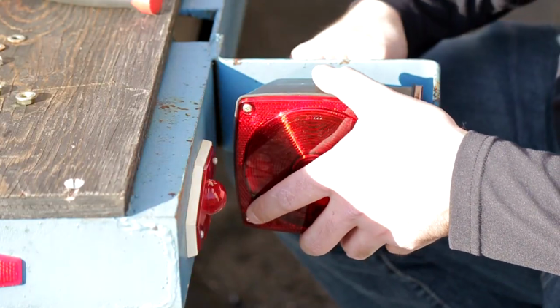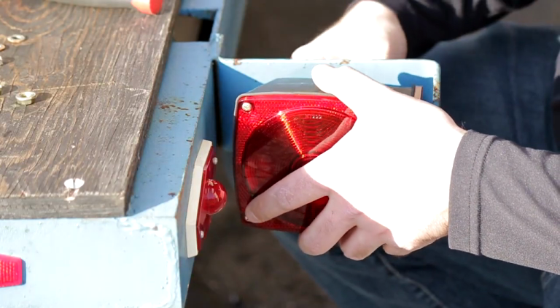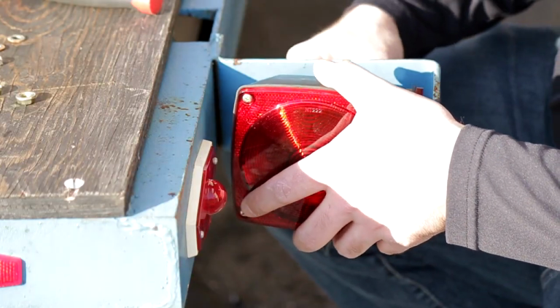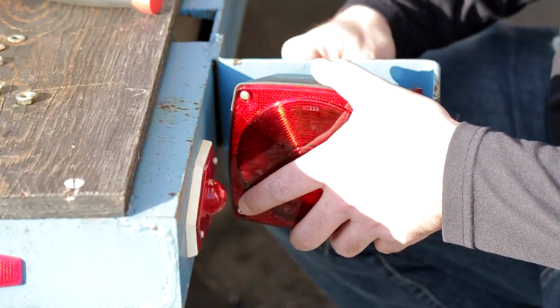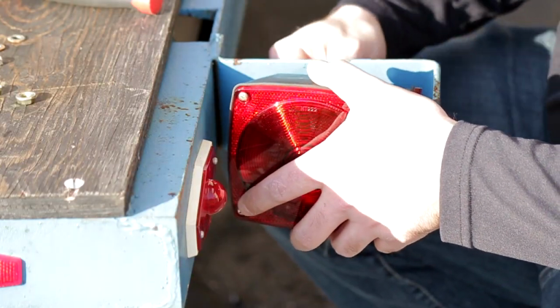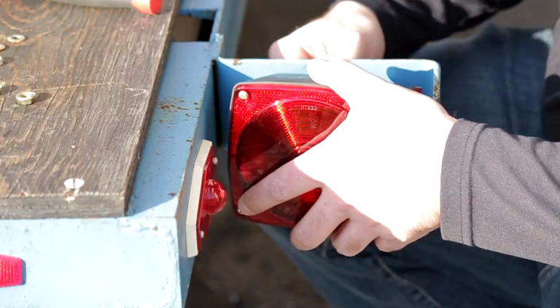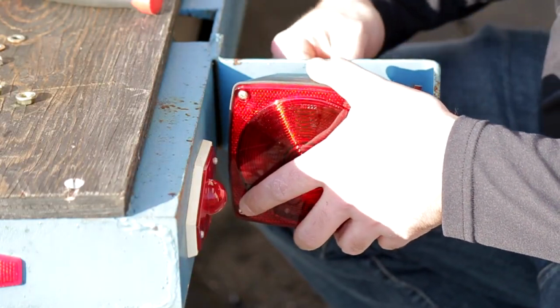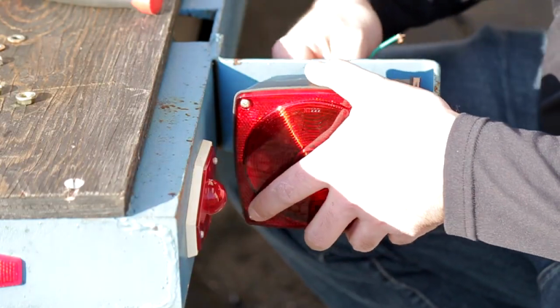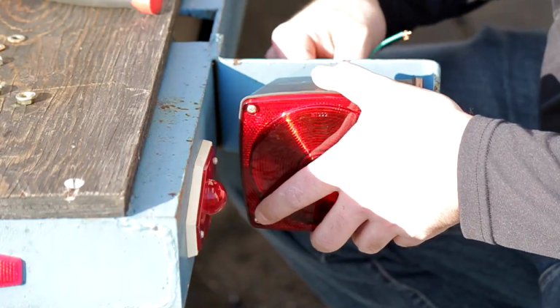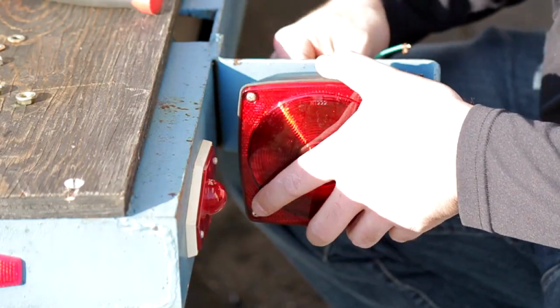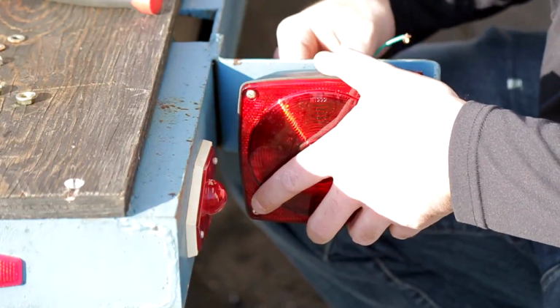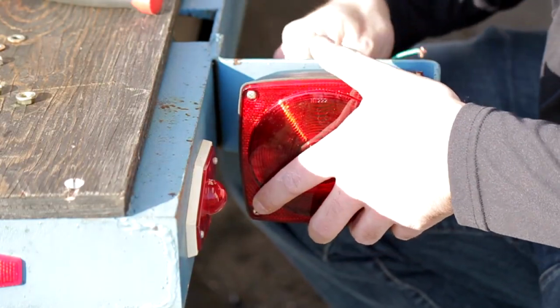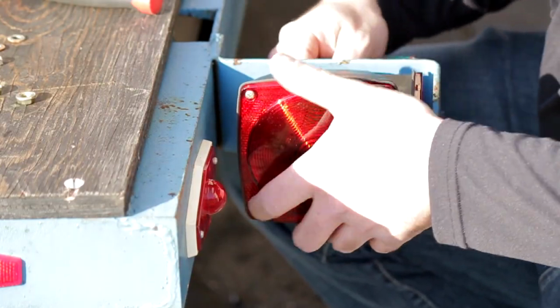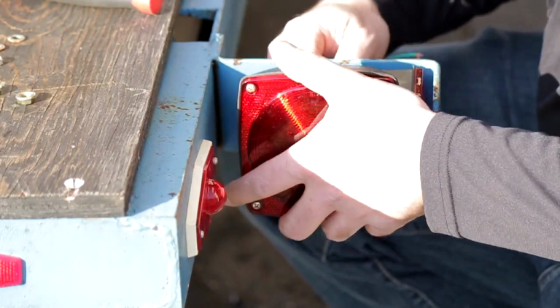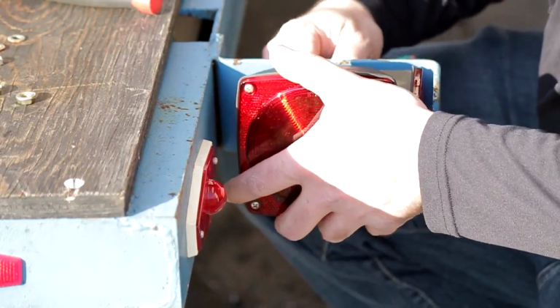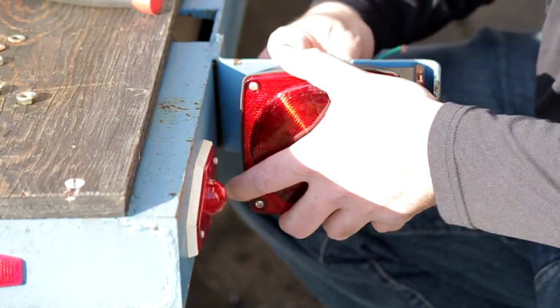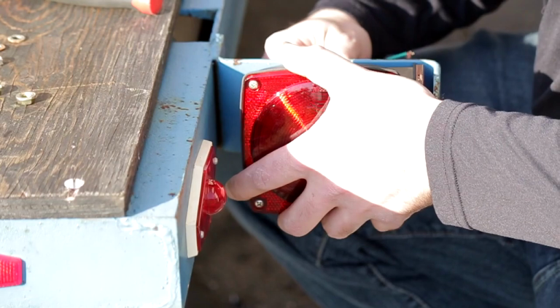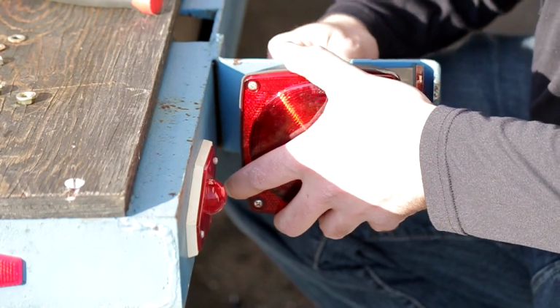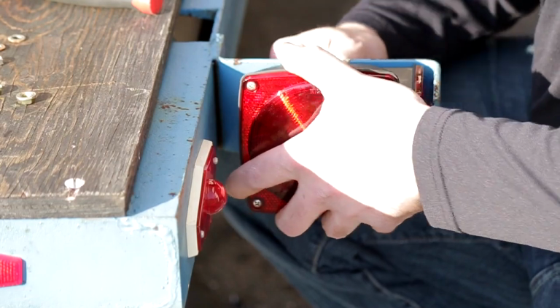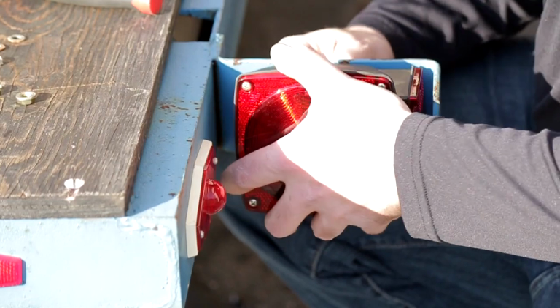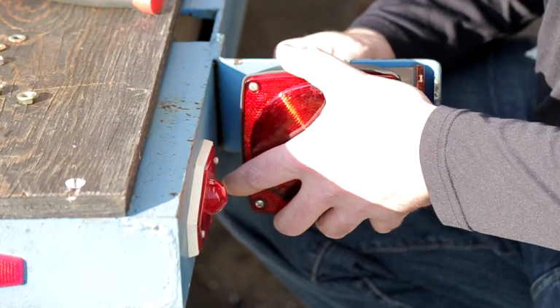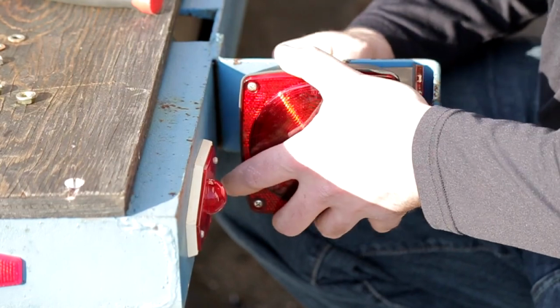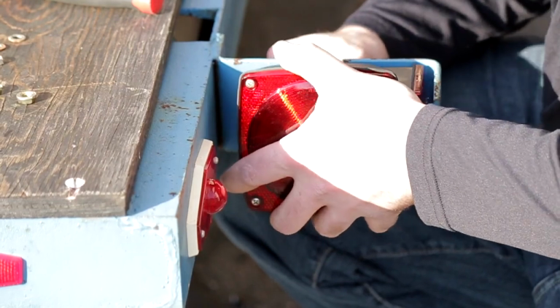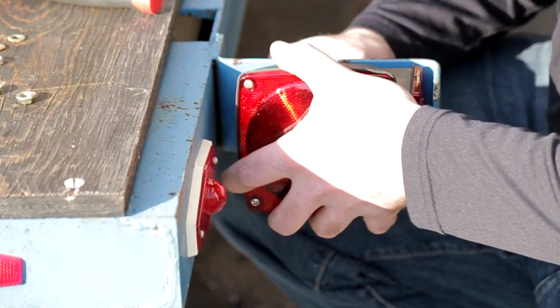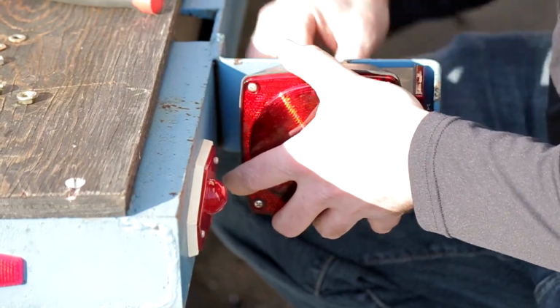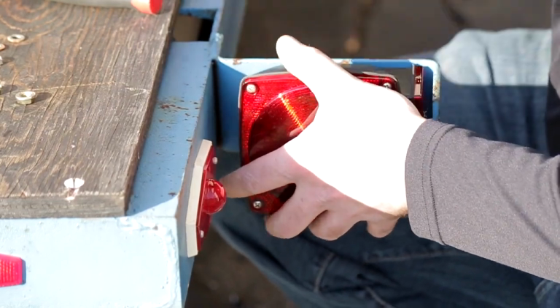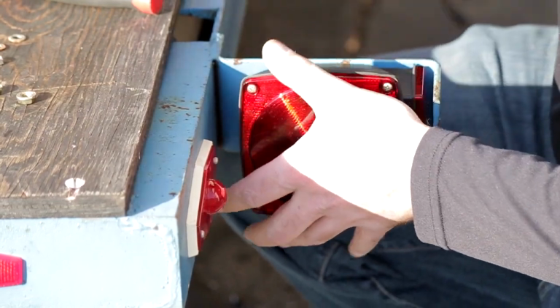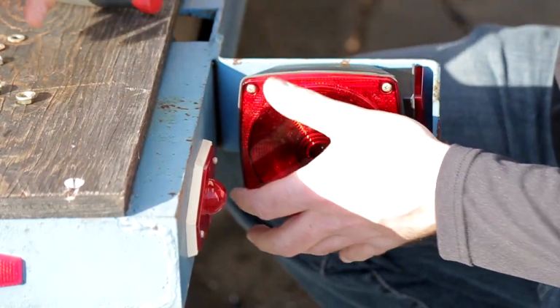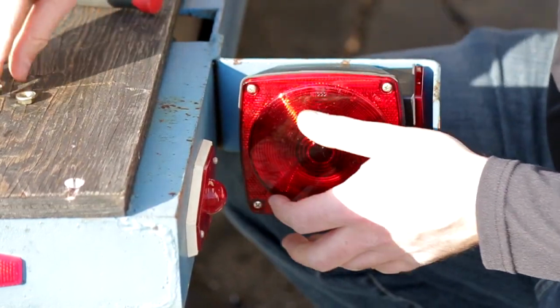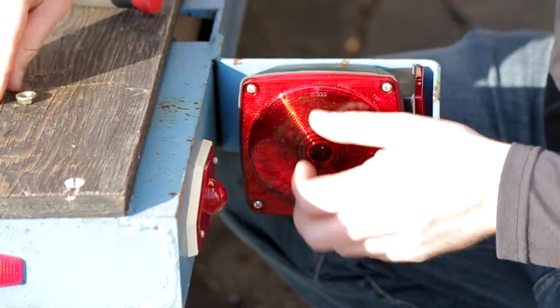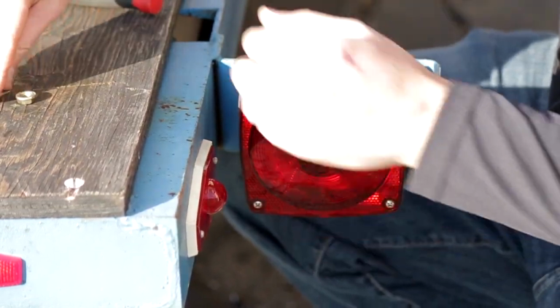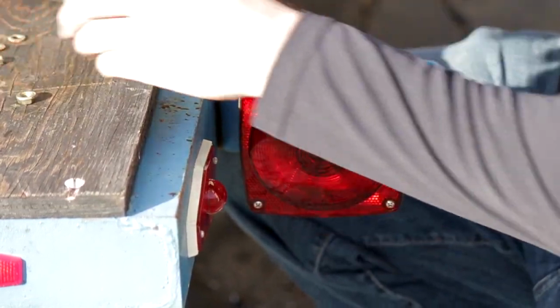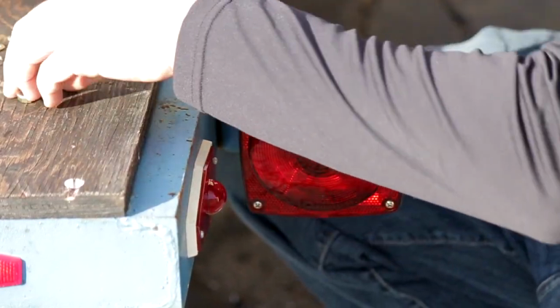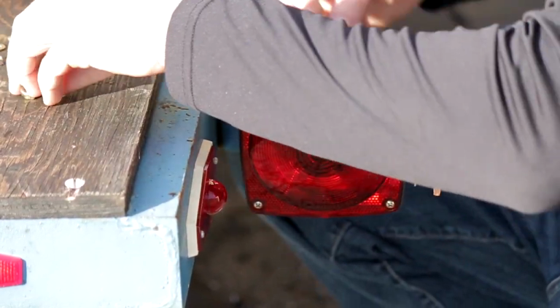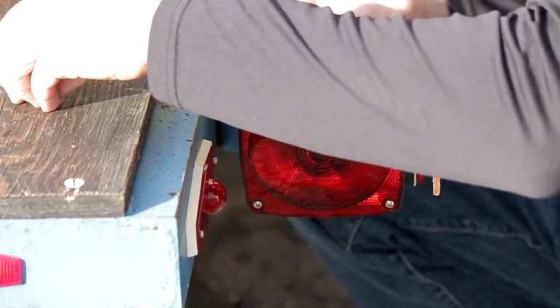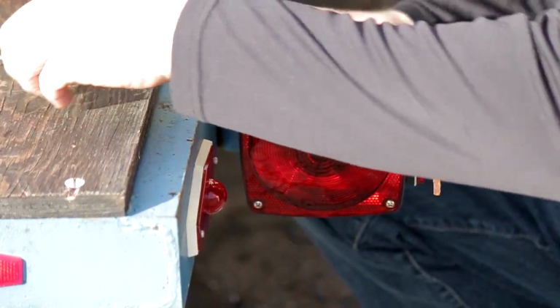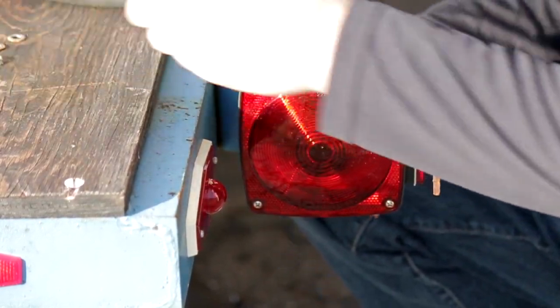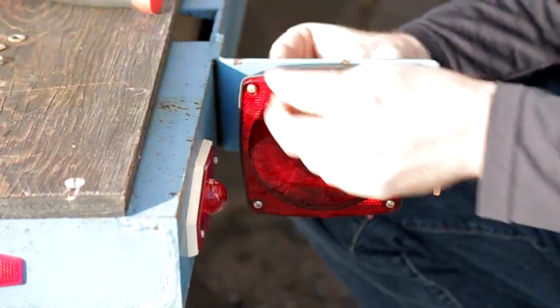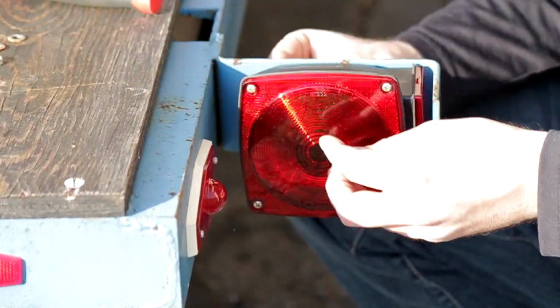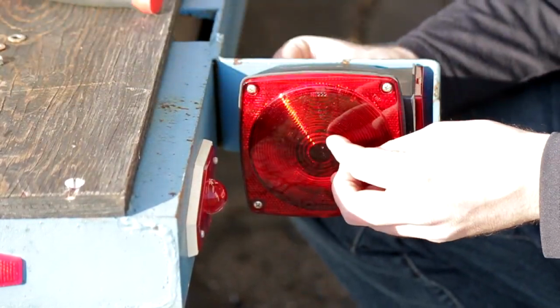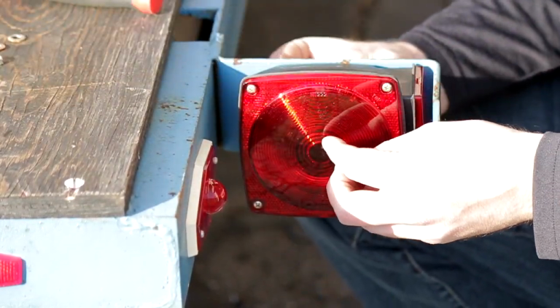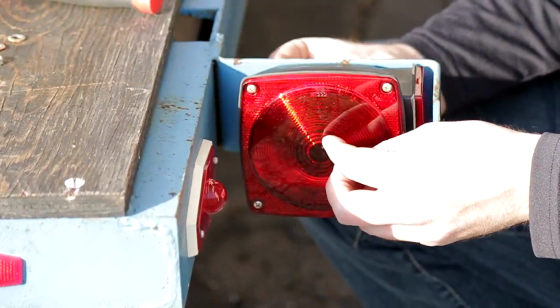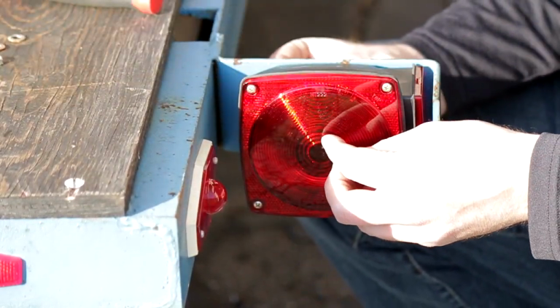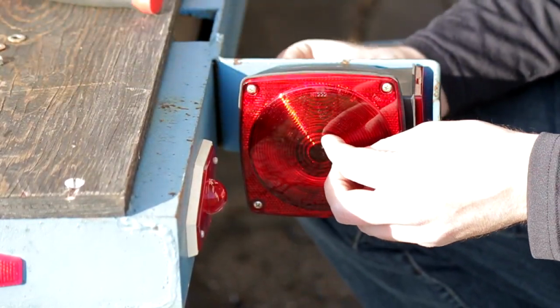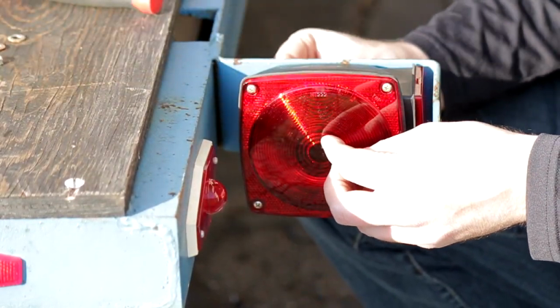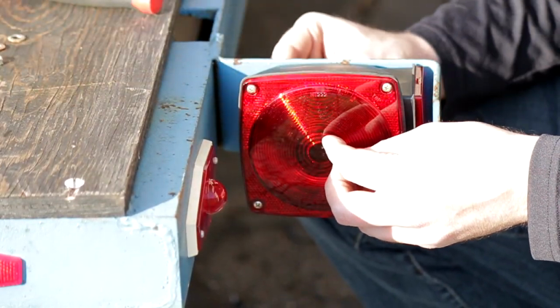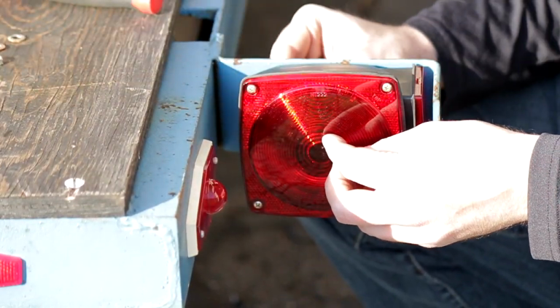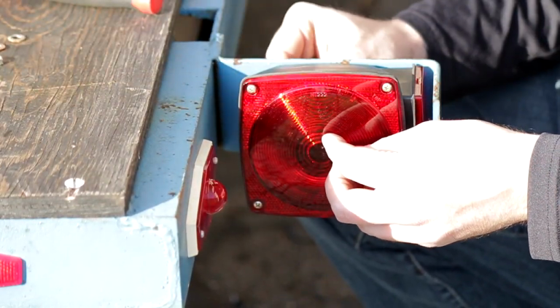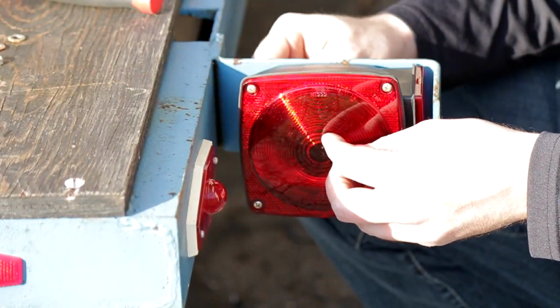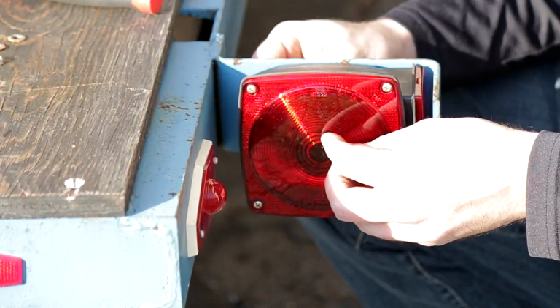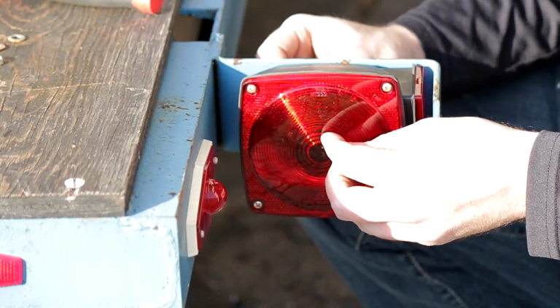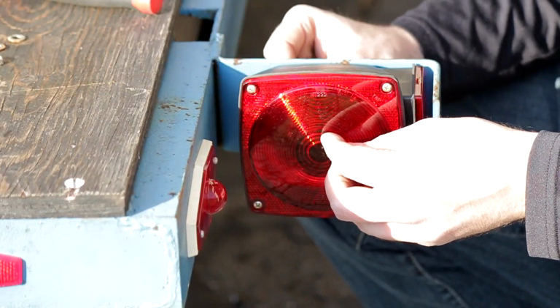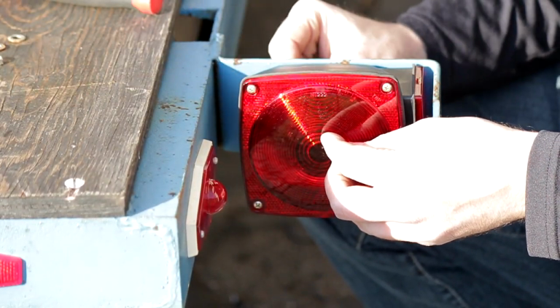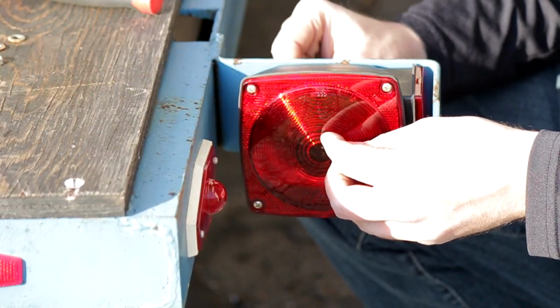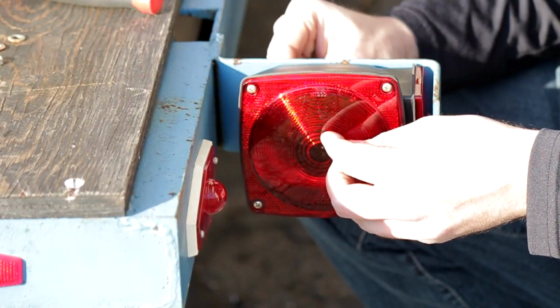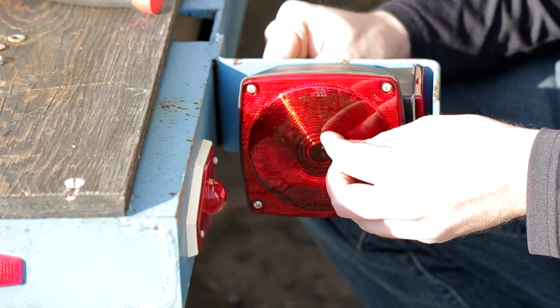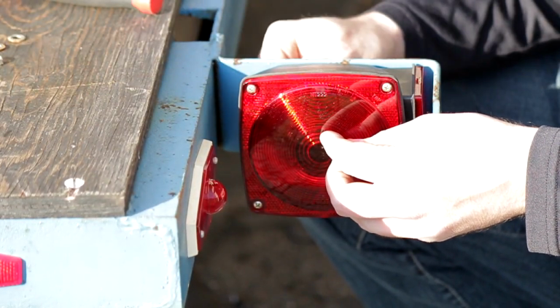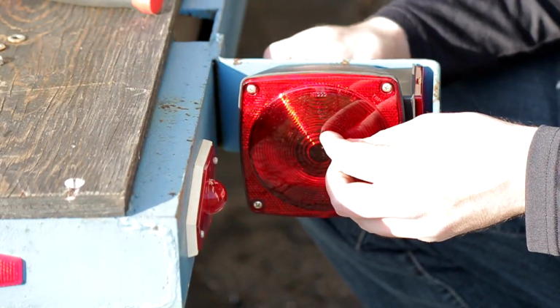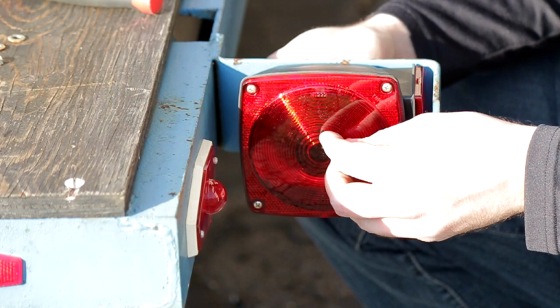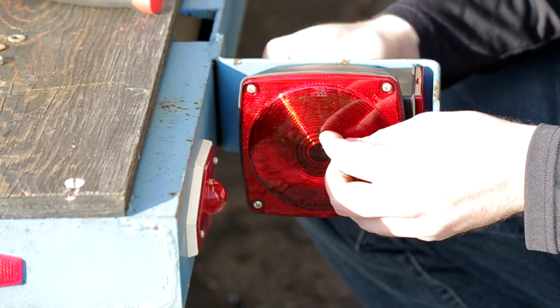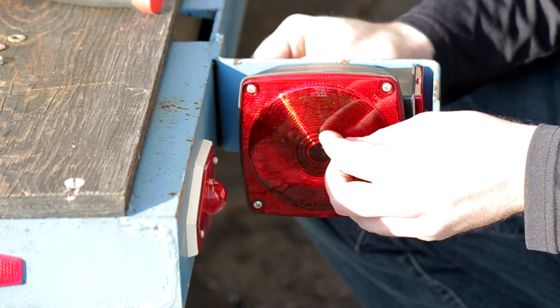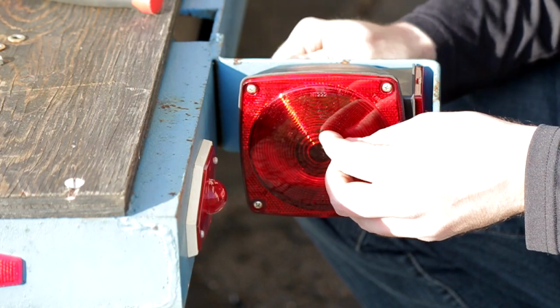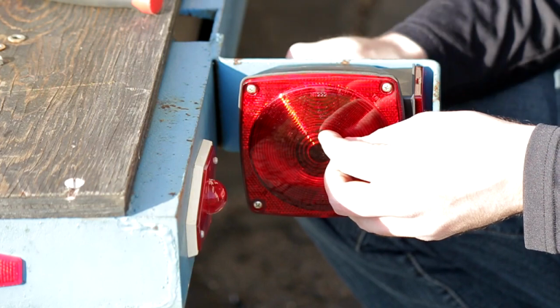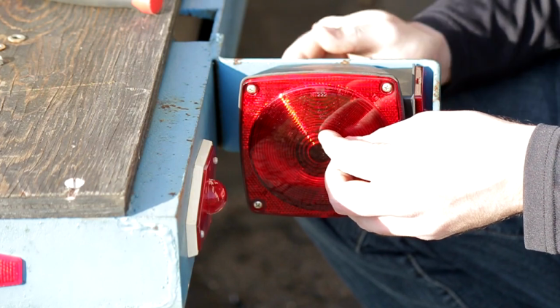On the passenger side it's pretty much exactly the same — you're just not using a trailer plate bracket. So everything else should be exactly the same.